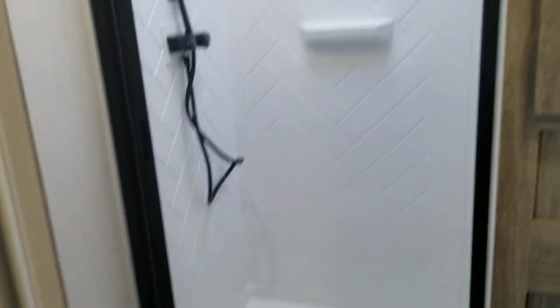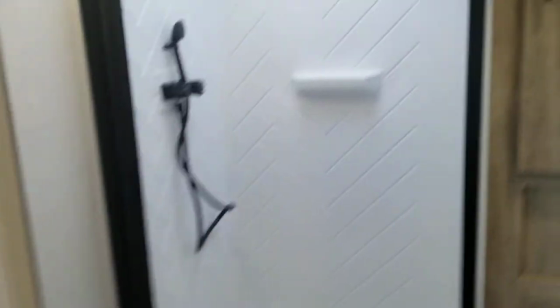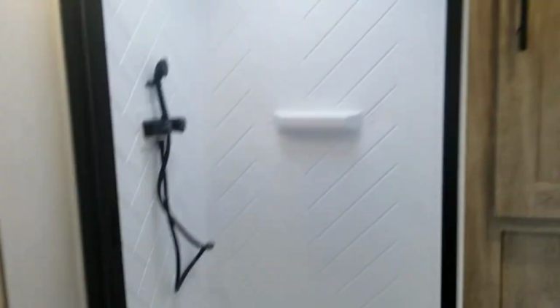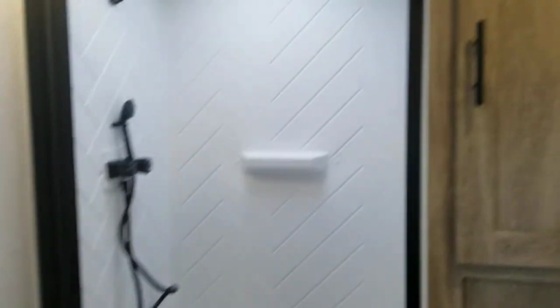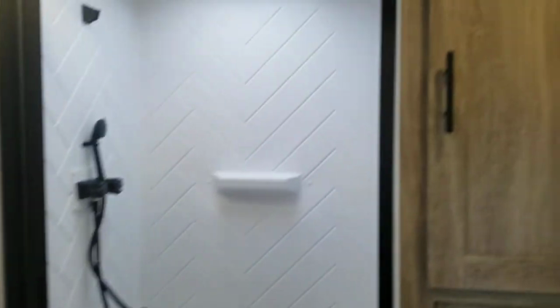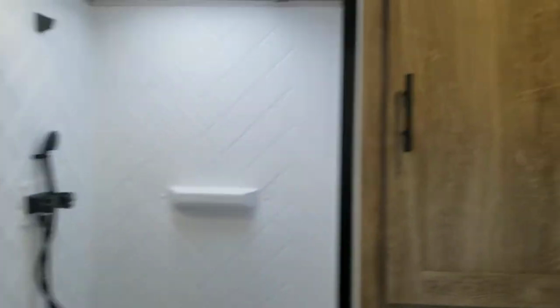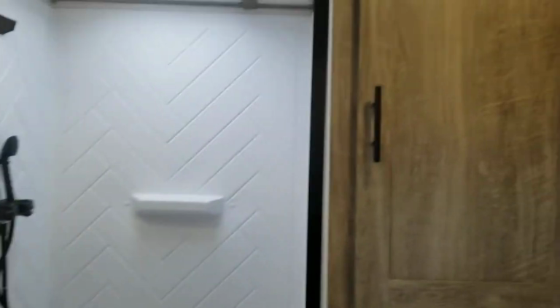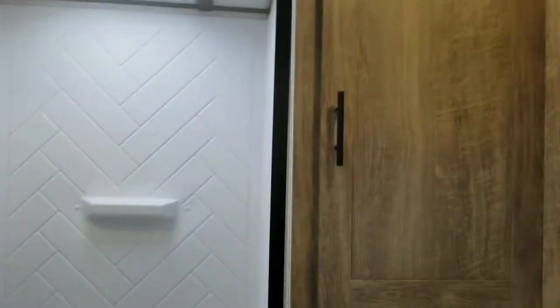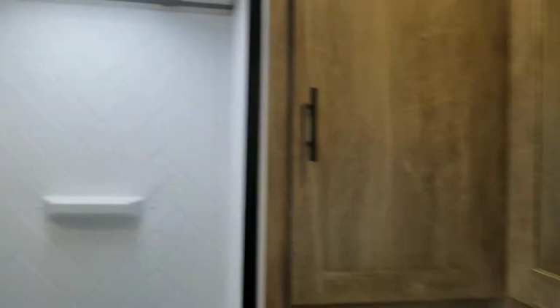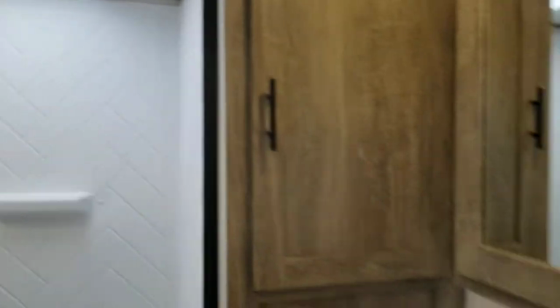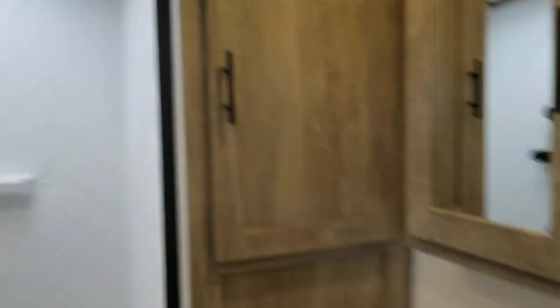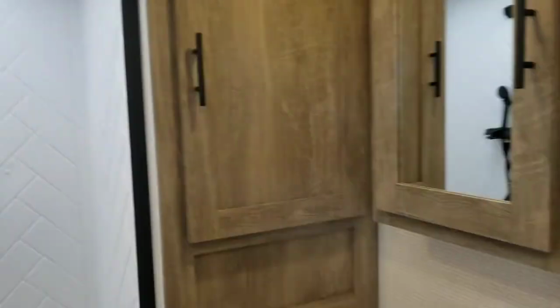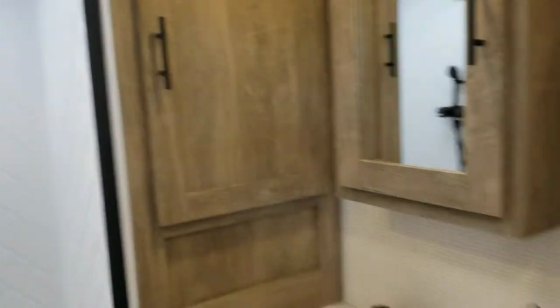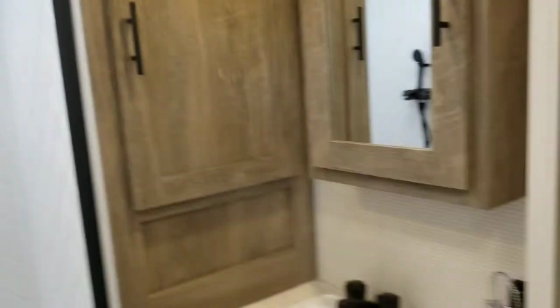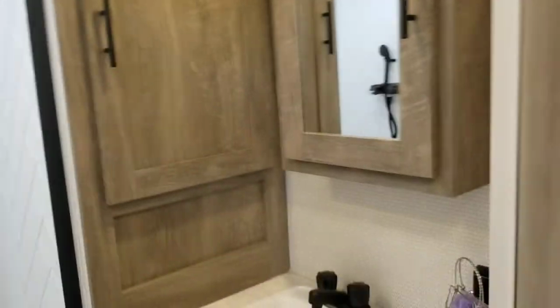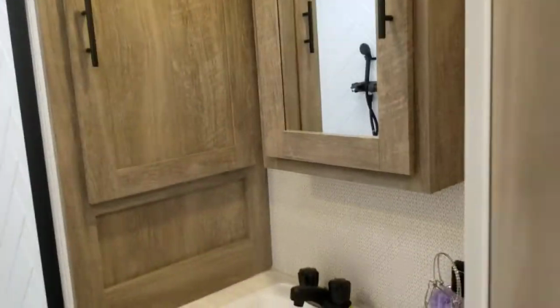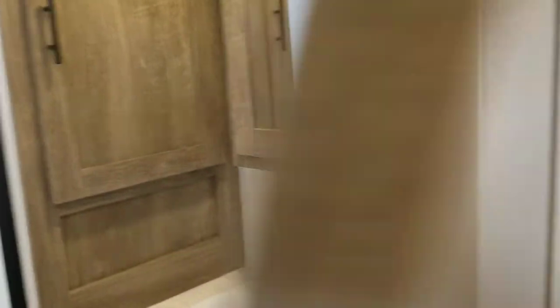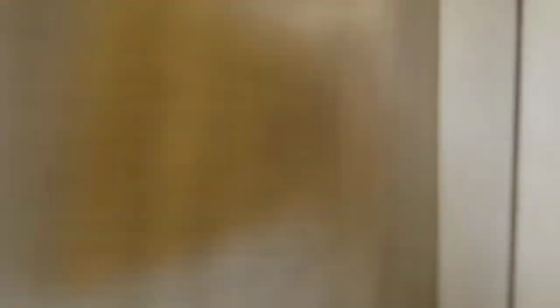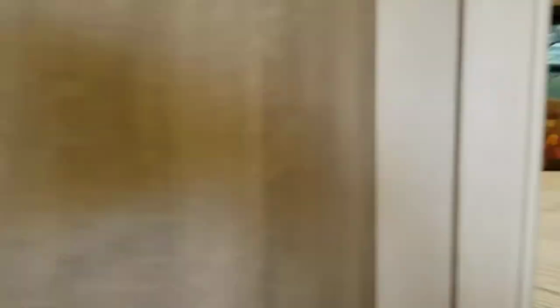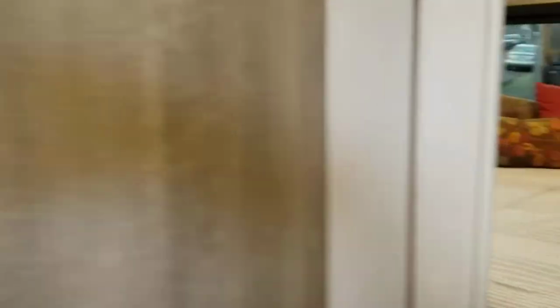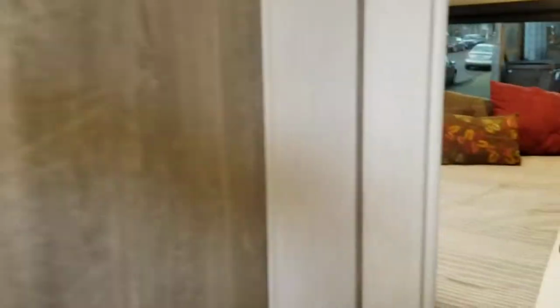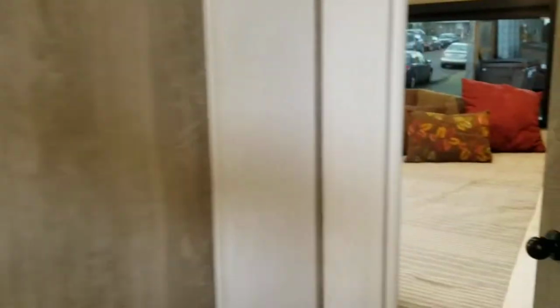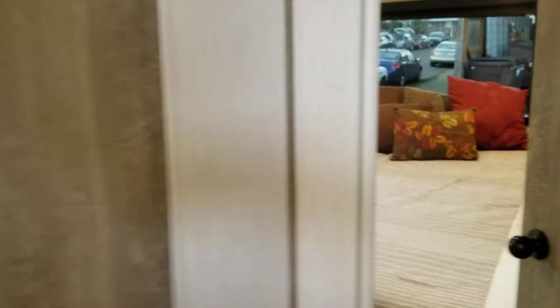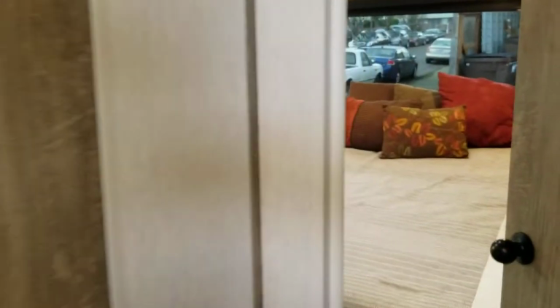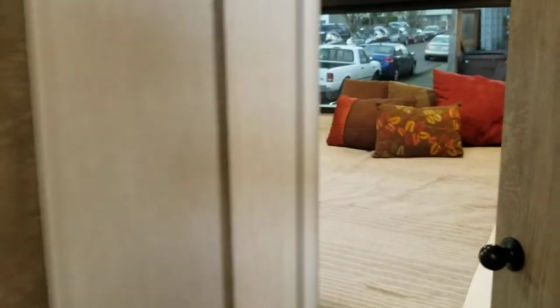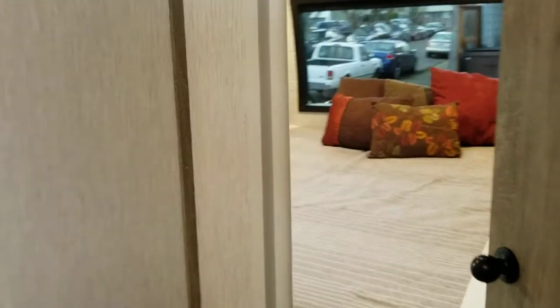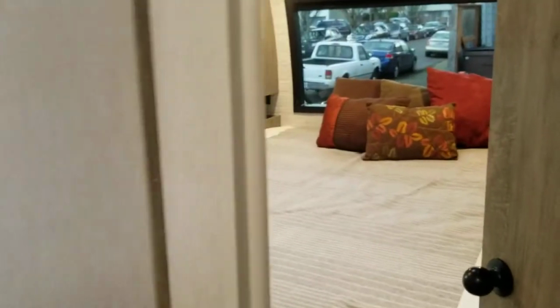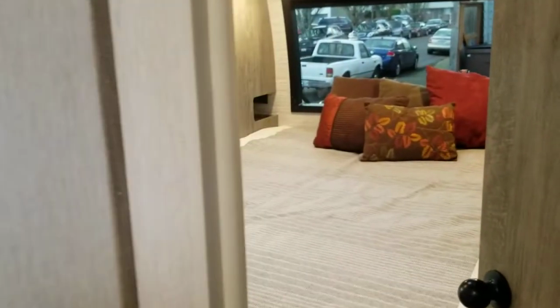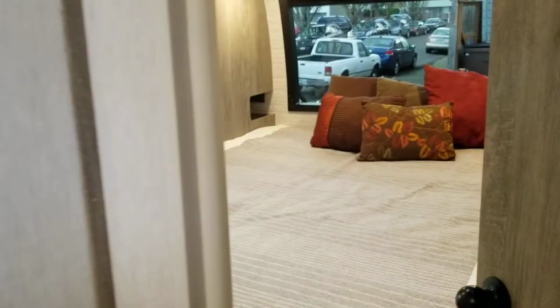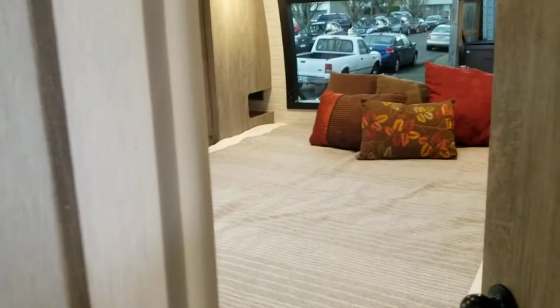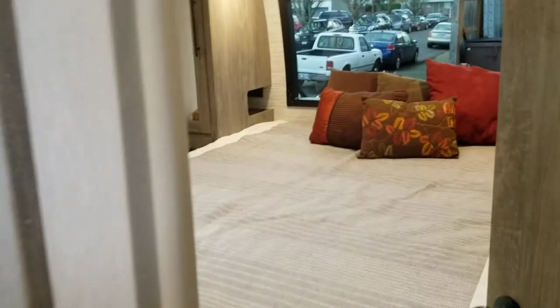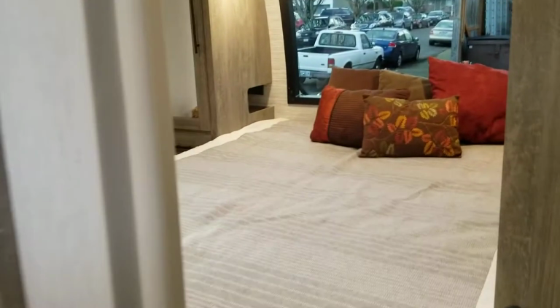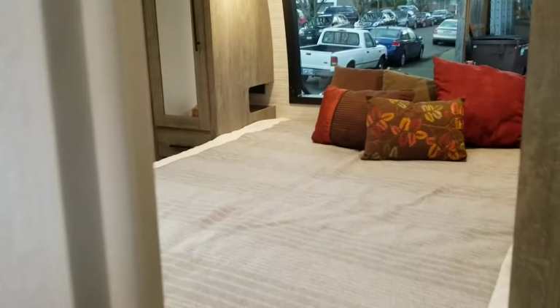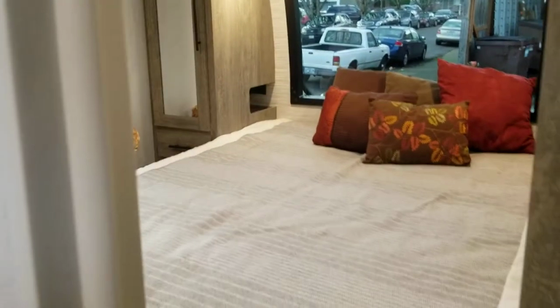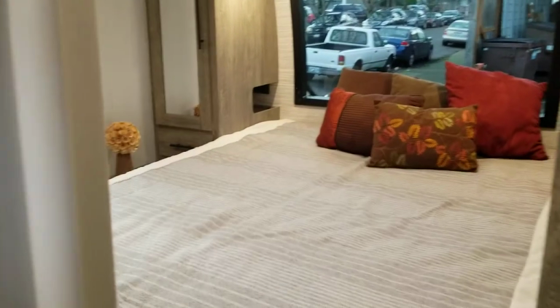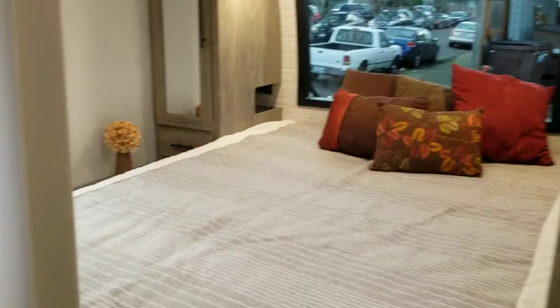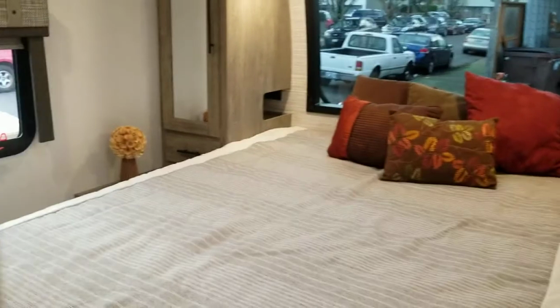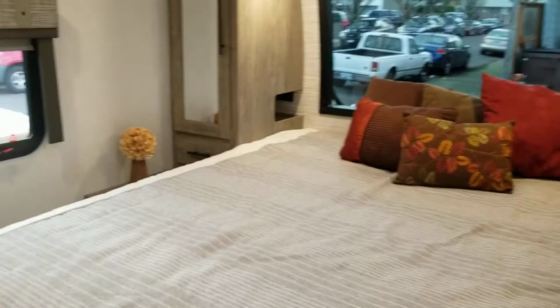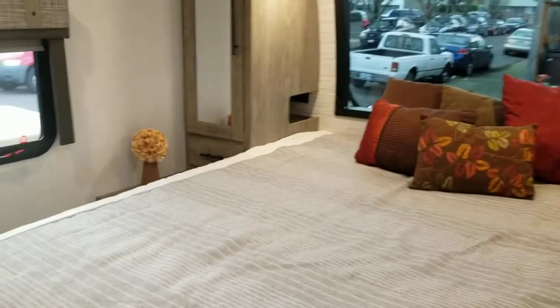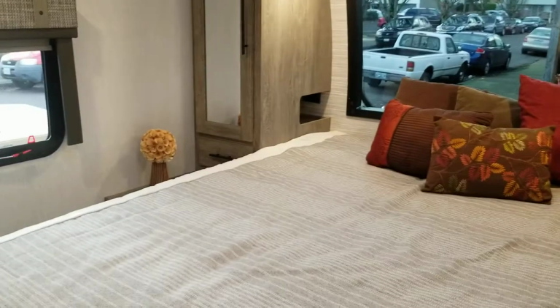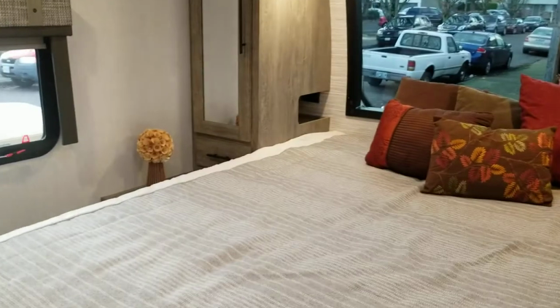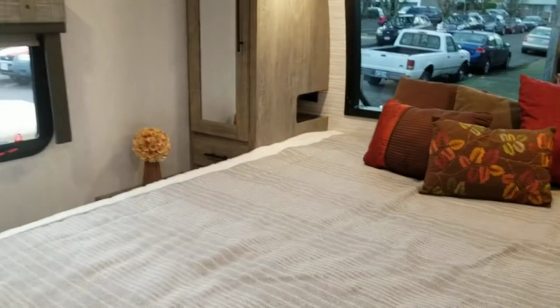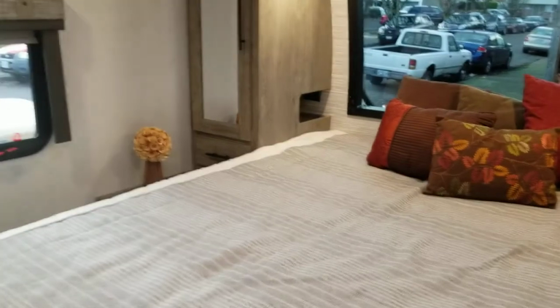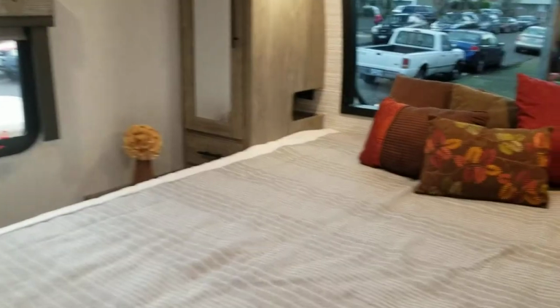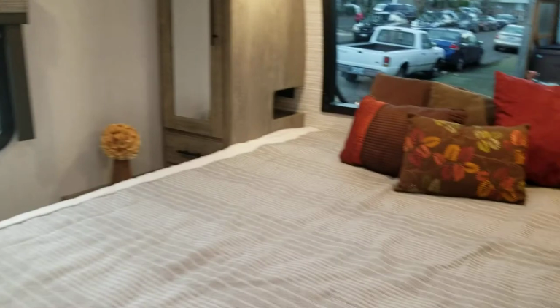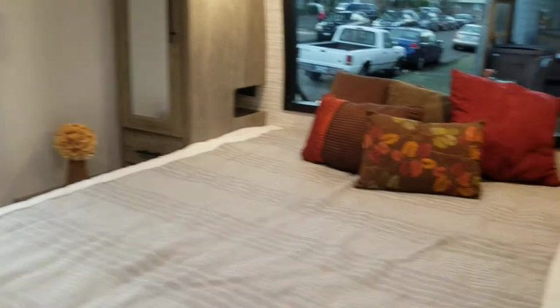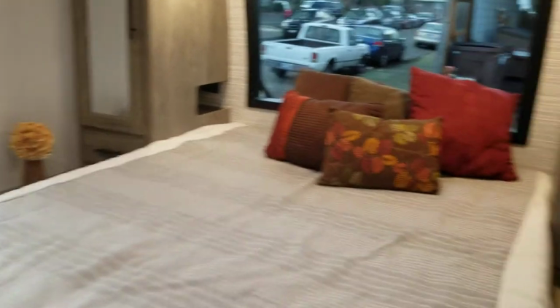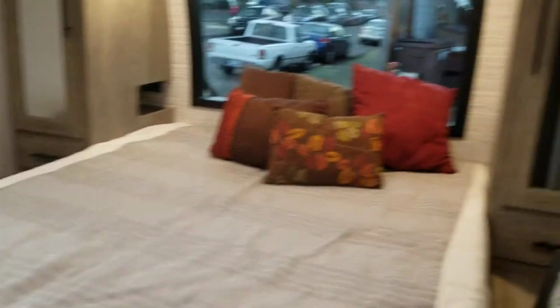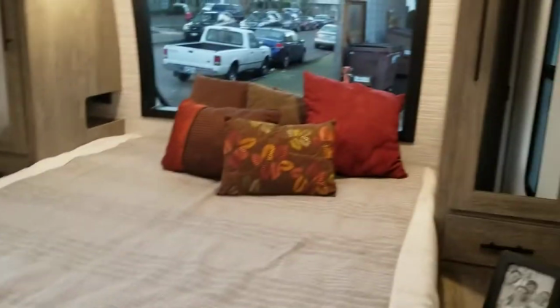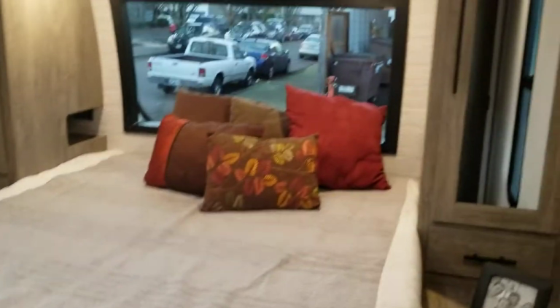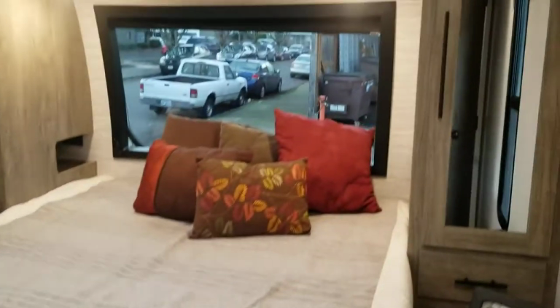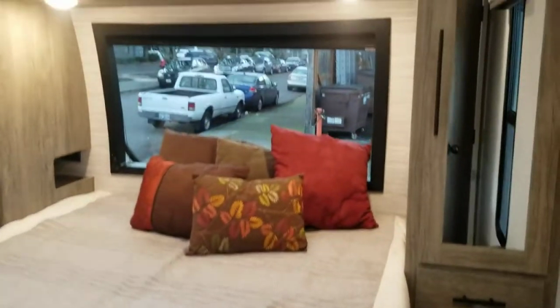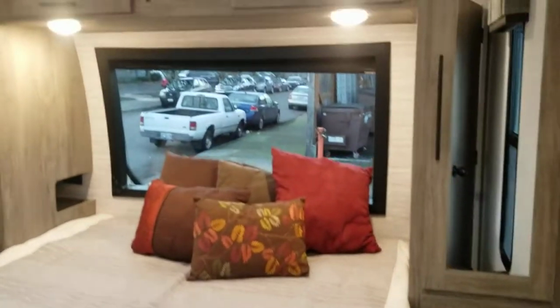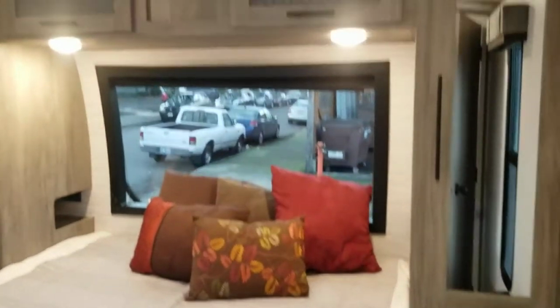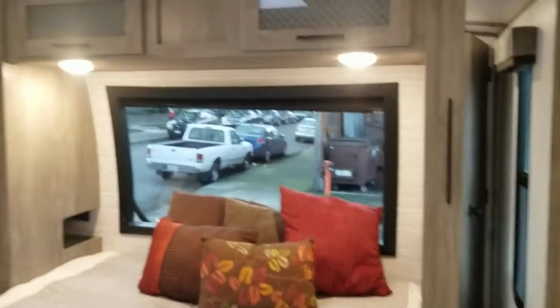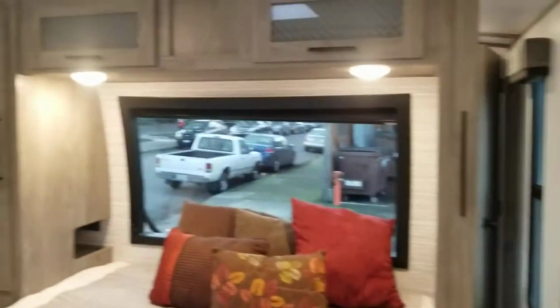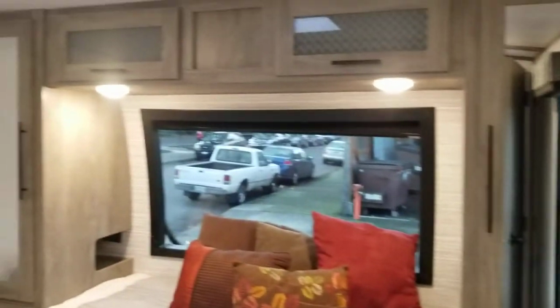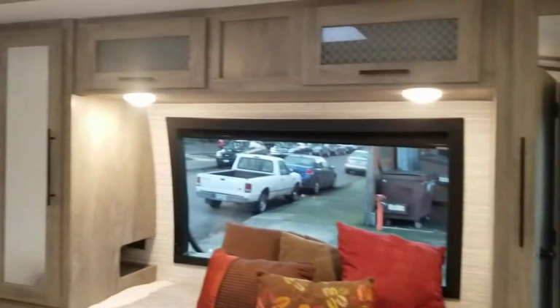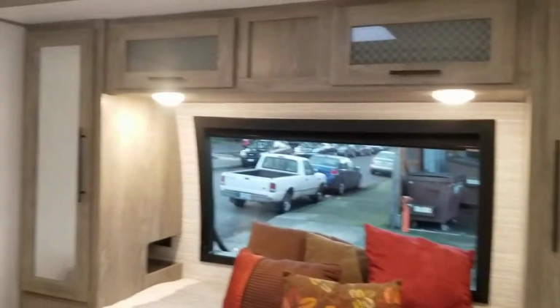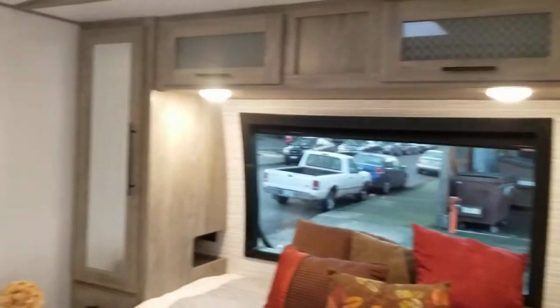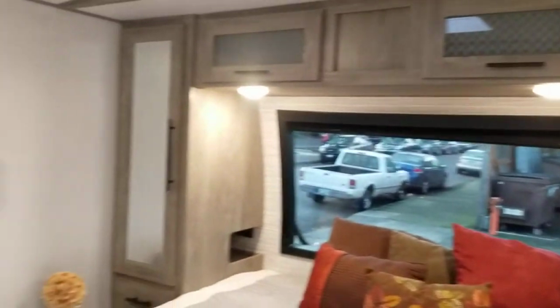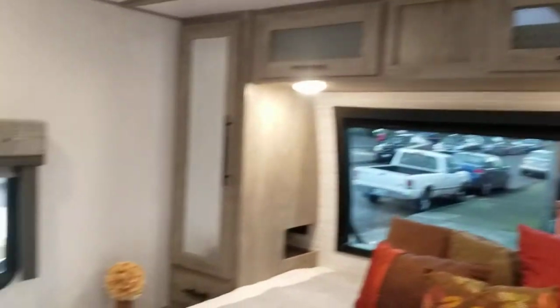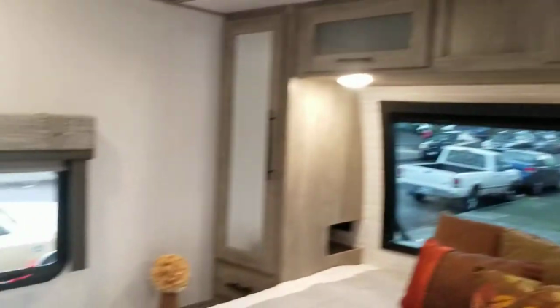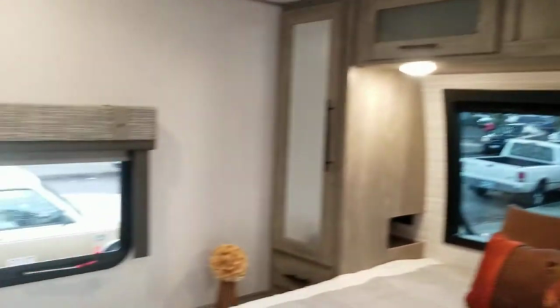Very spacious. Comes with a lot of extra goodies — power everything, fireplace, arctic package. You name it, it's got it.